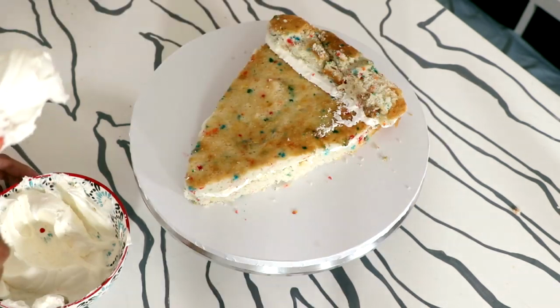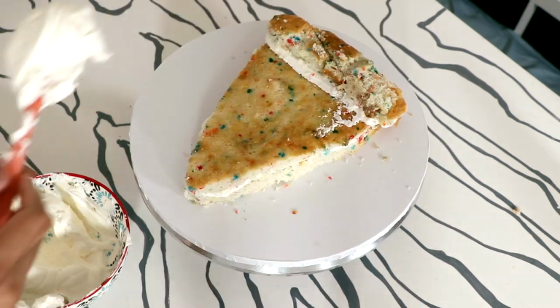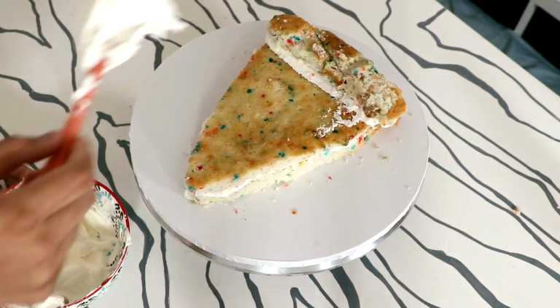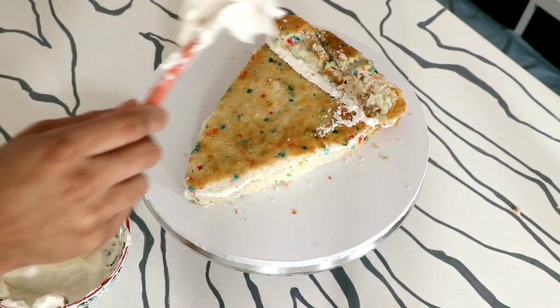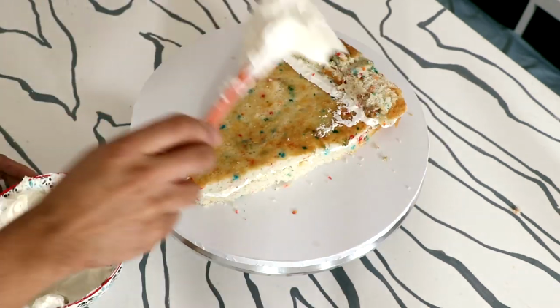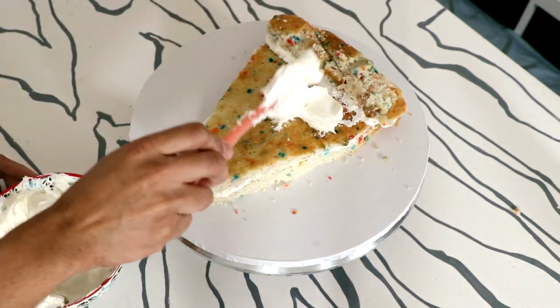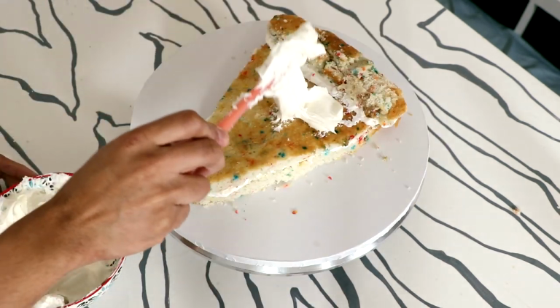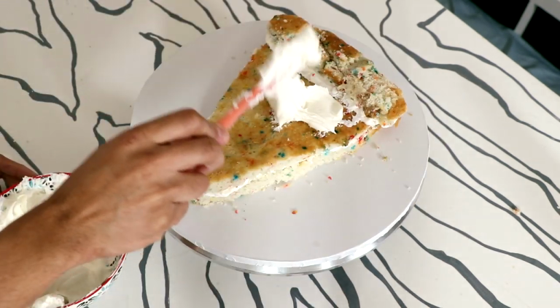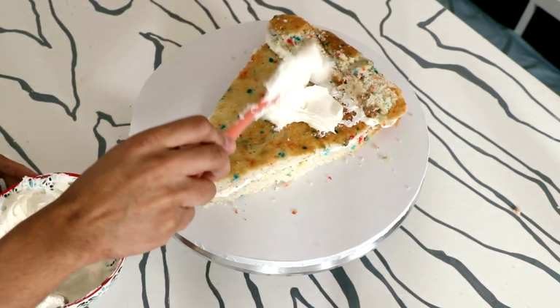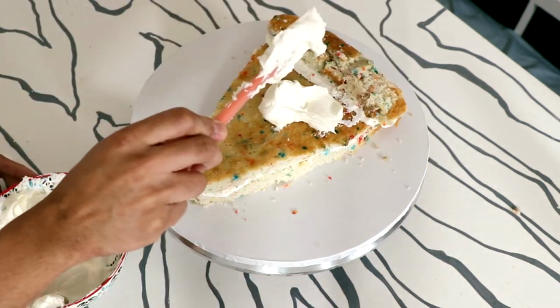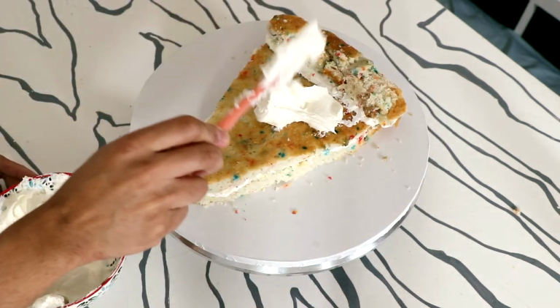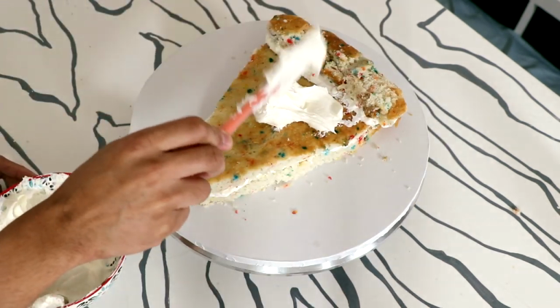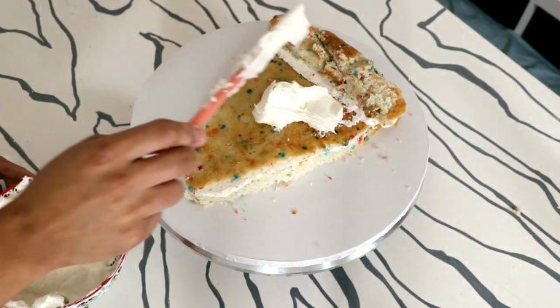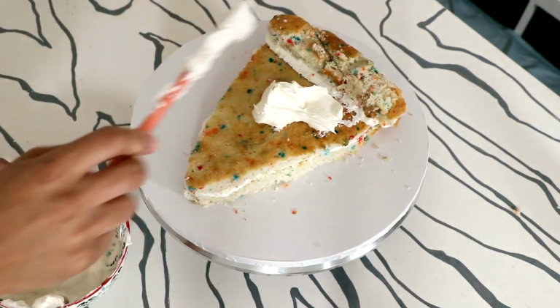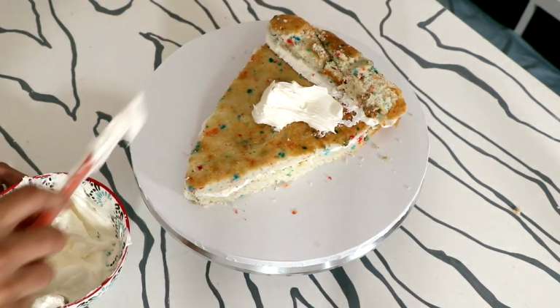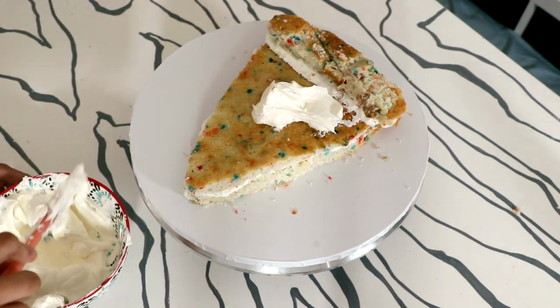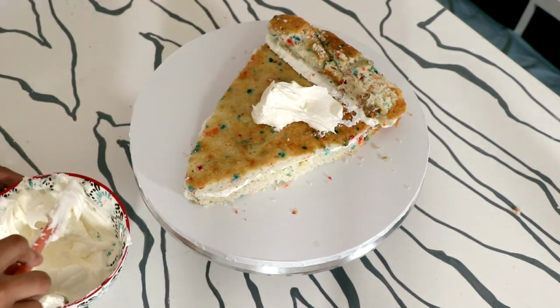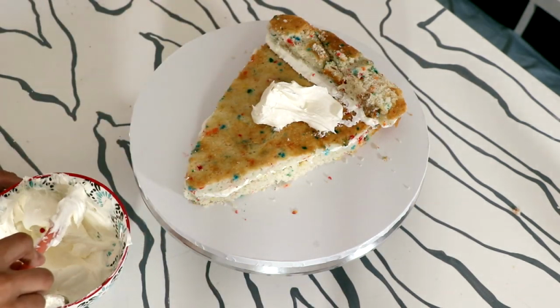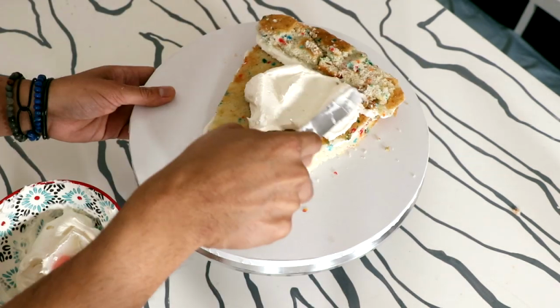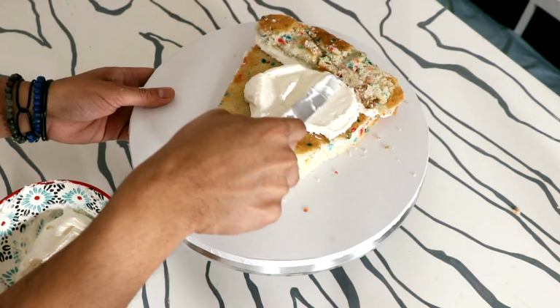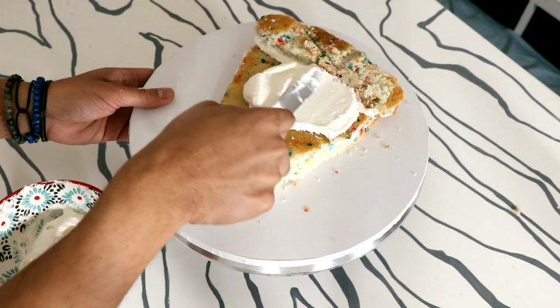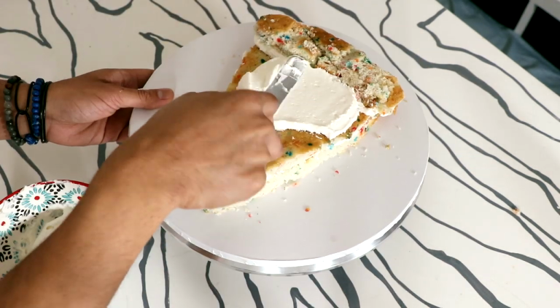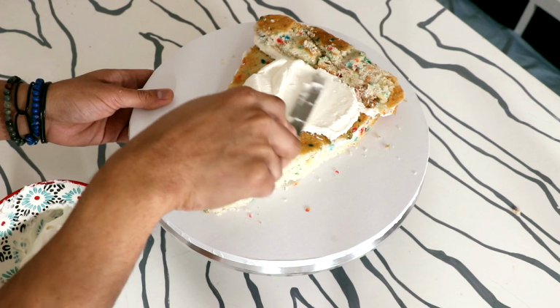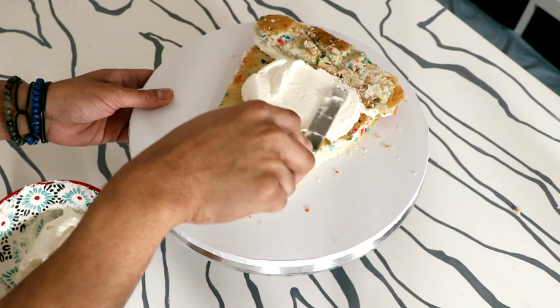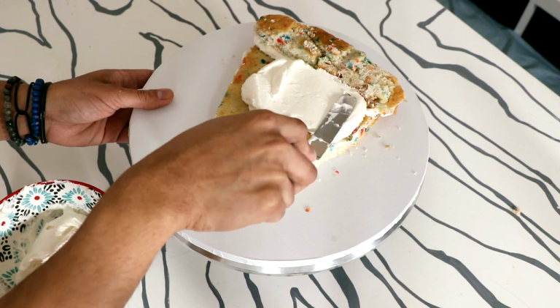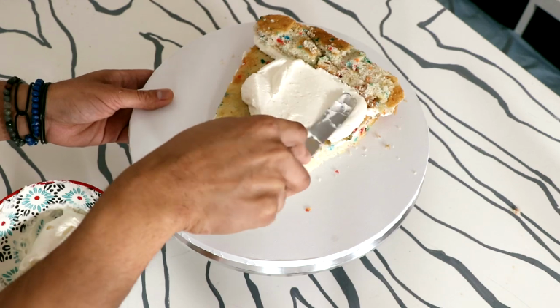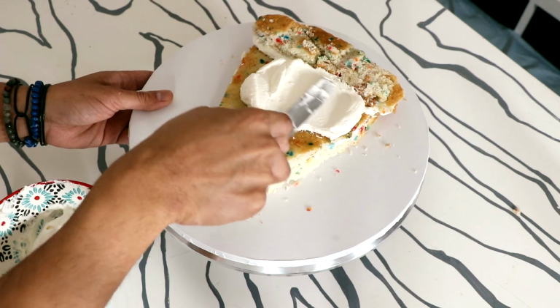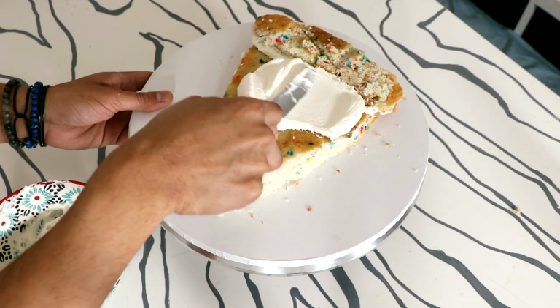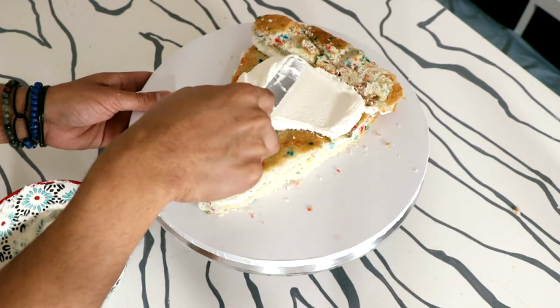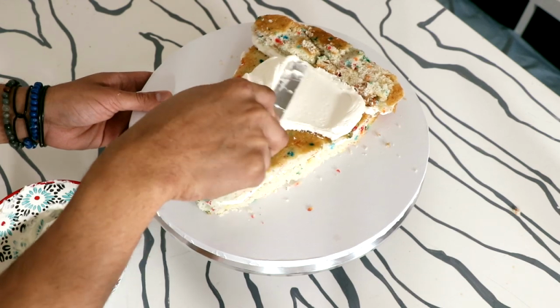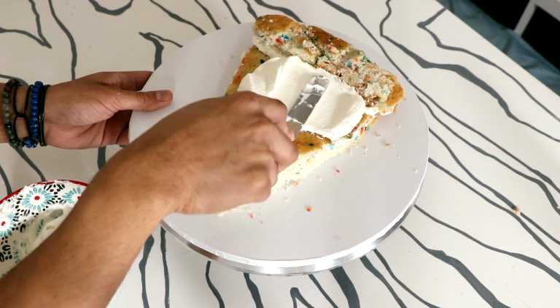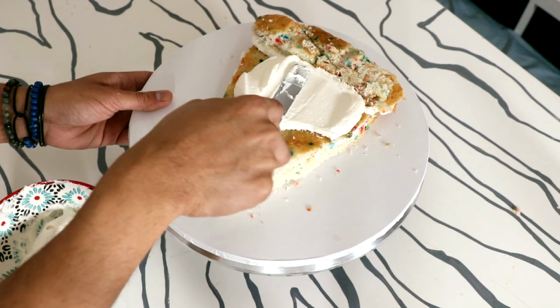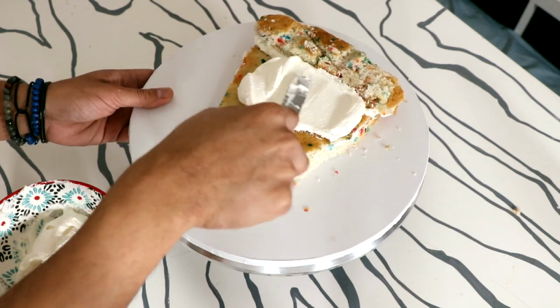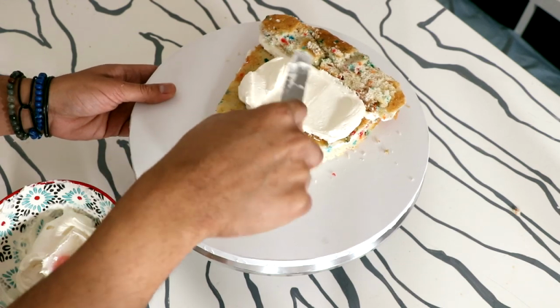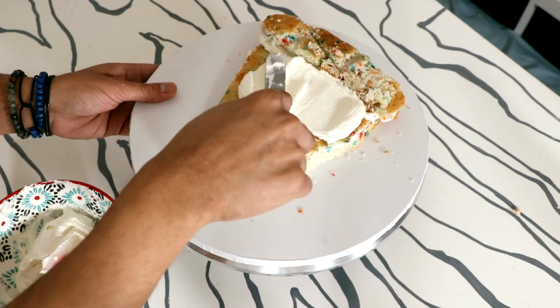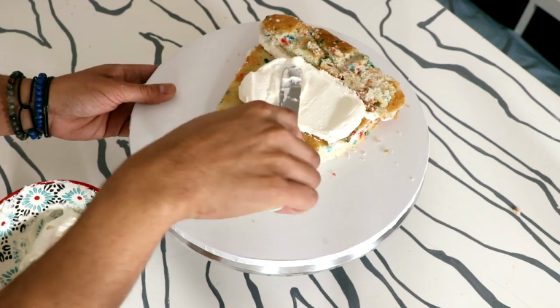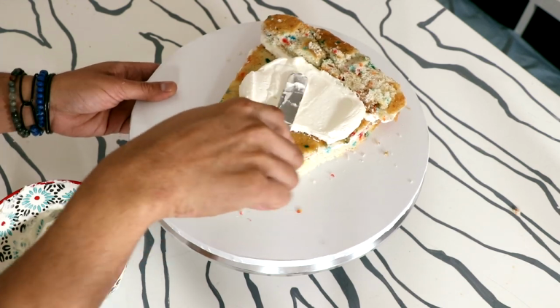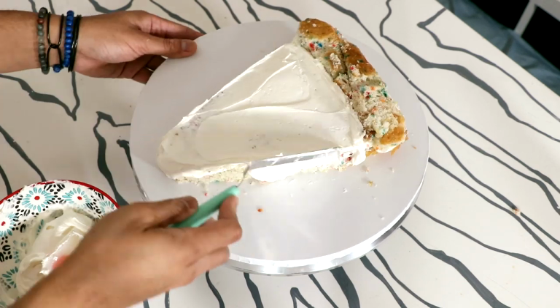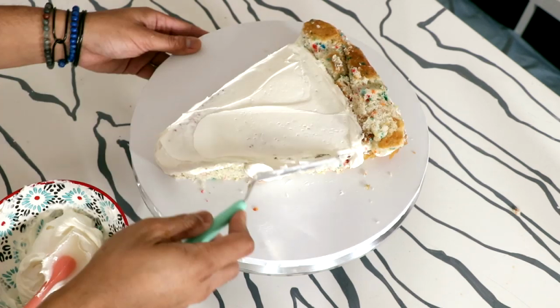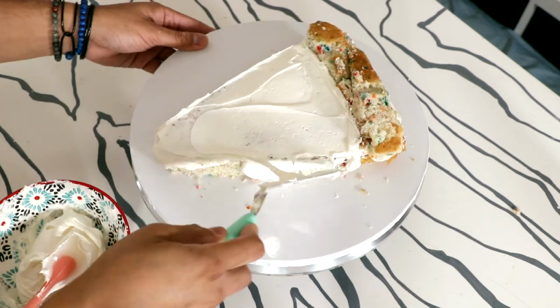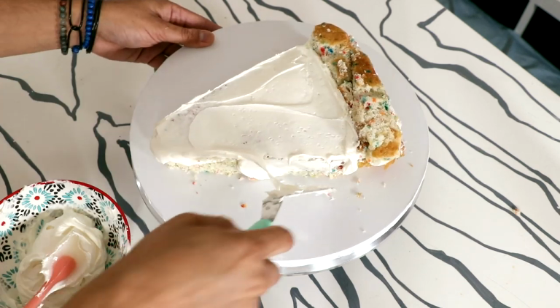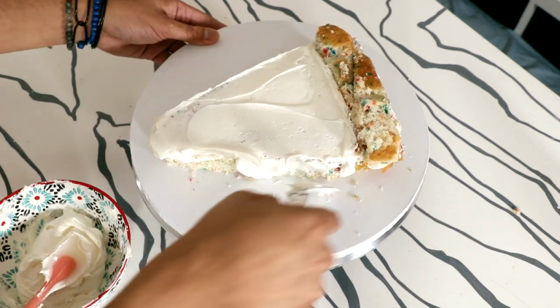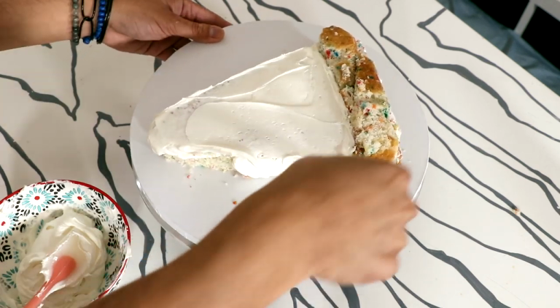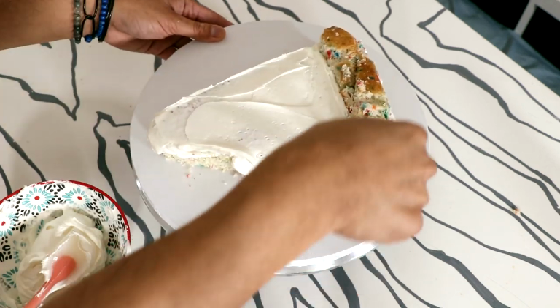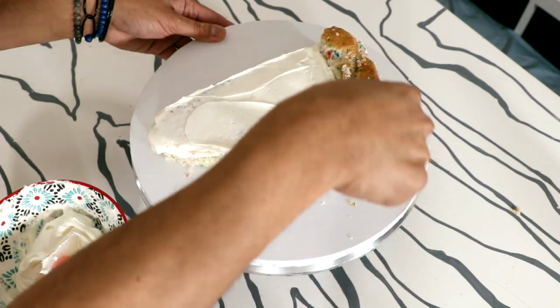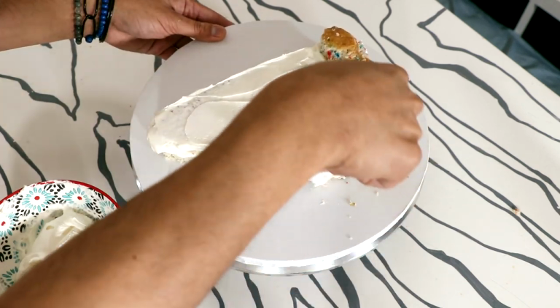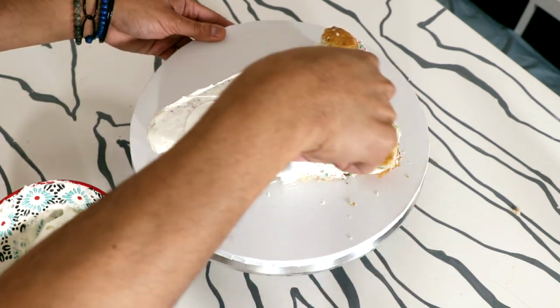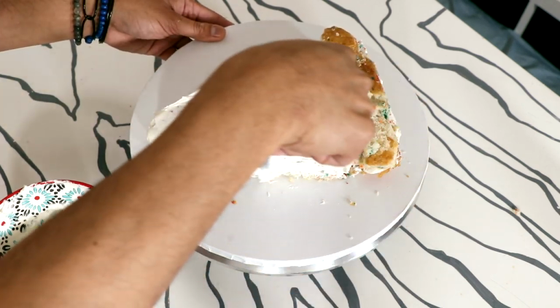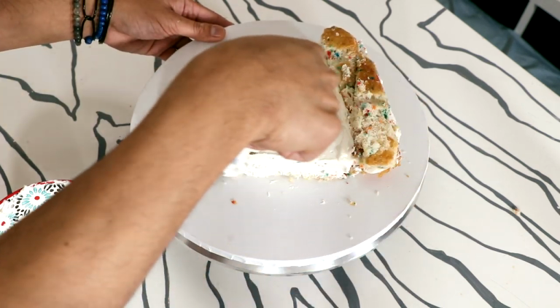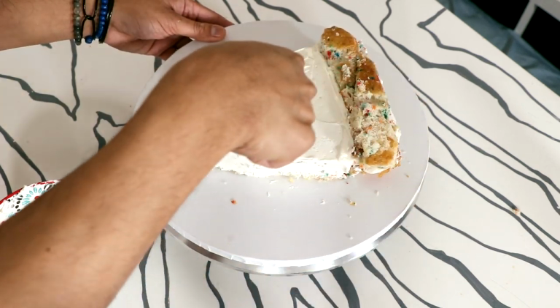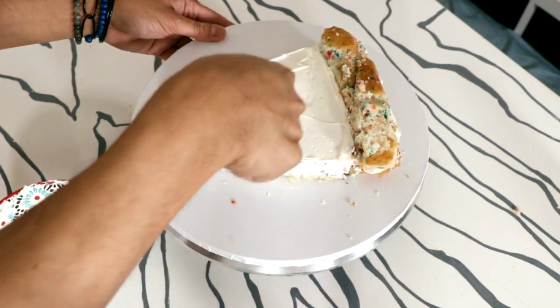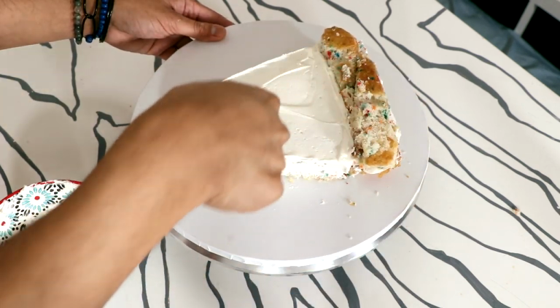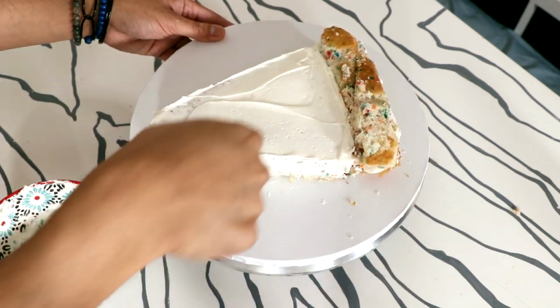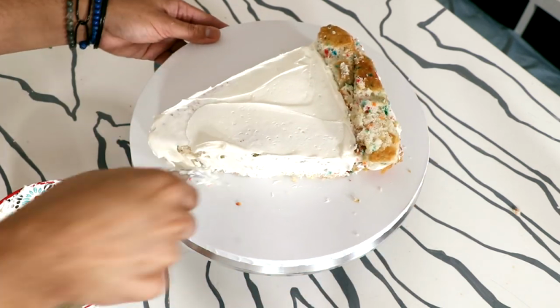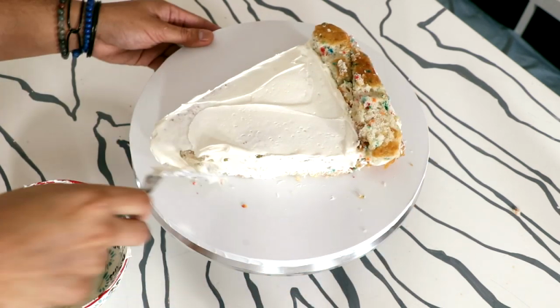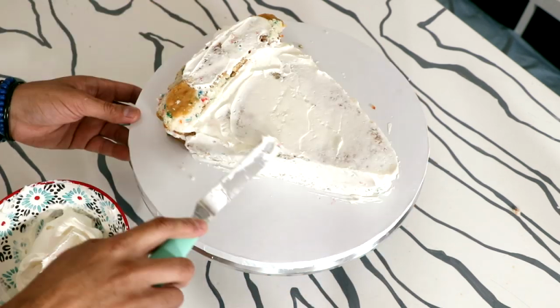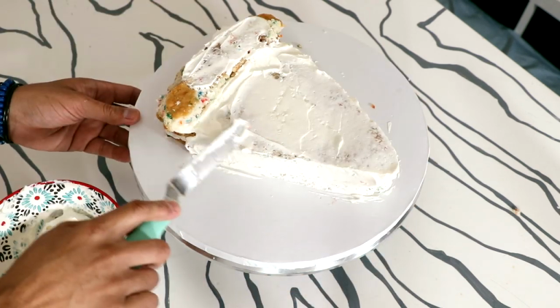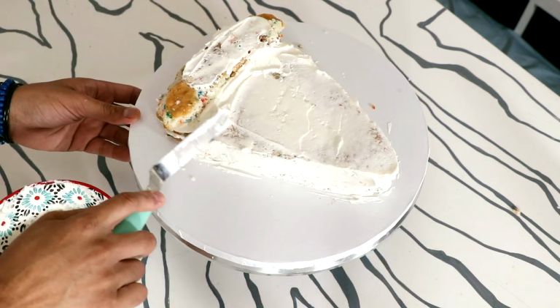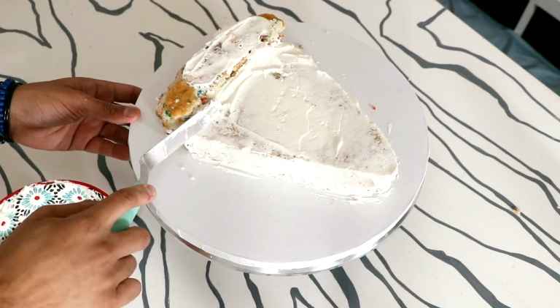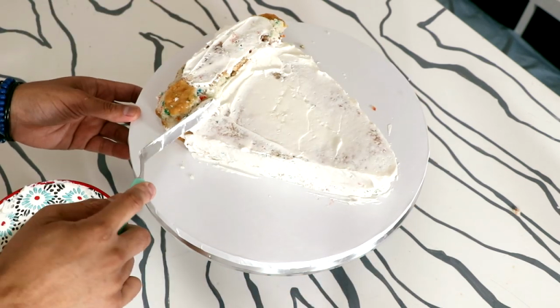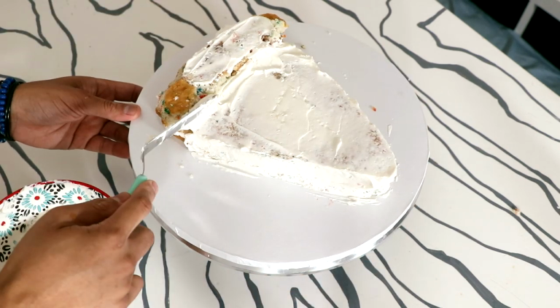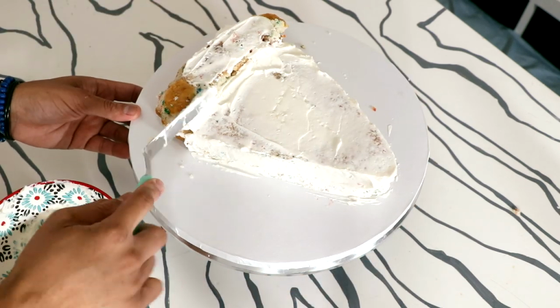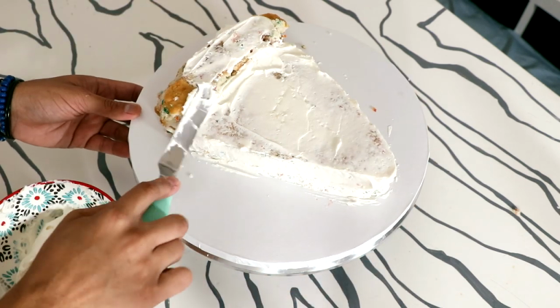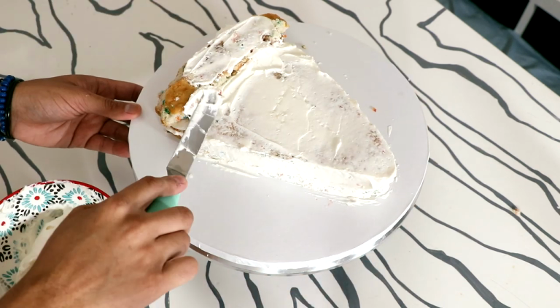Then I'm going to give my entire cake a crumb coat. This cake is going to go into the fridge for about 30 minutes.